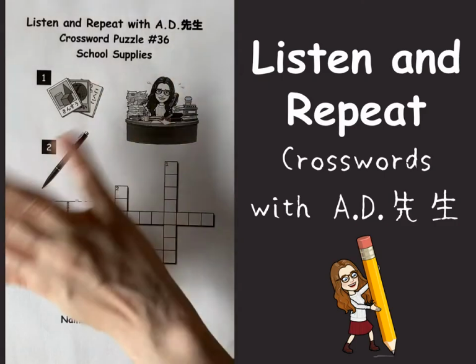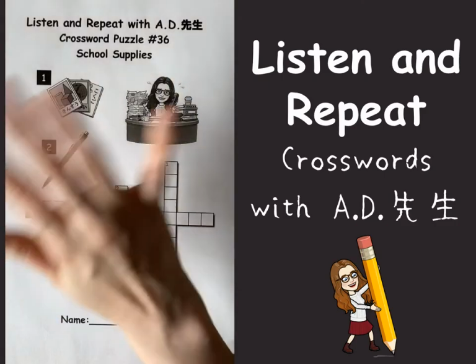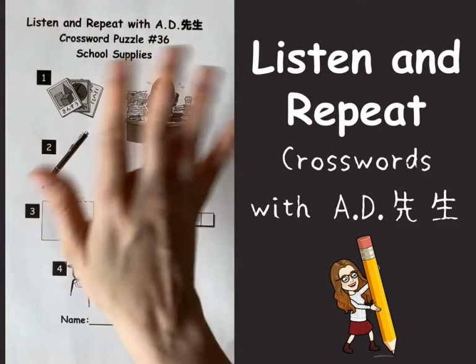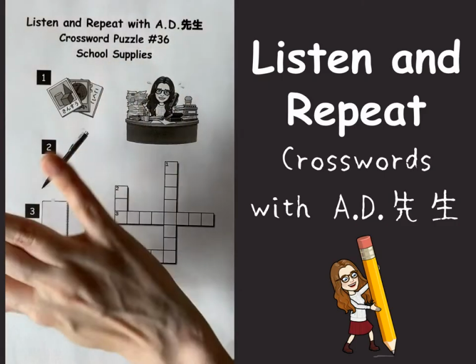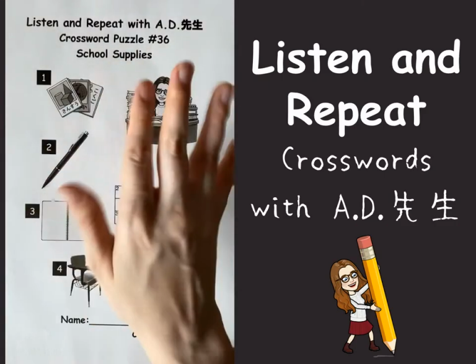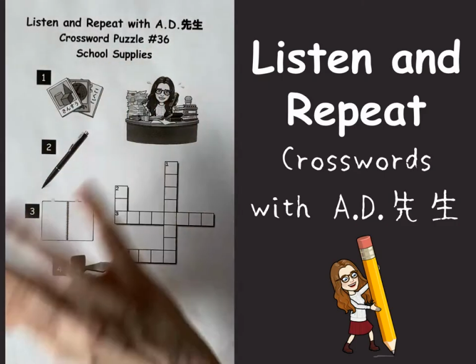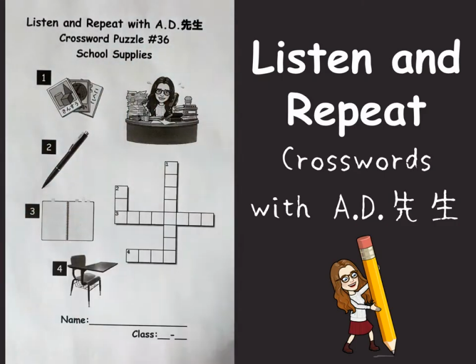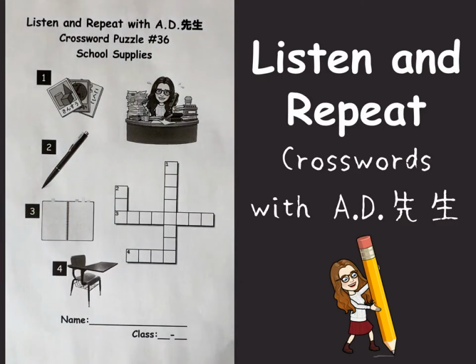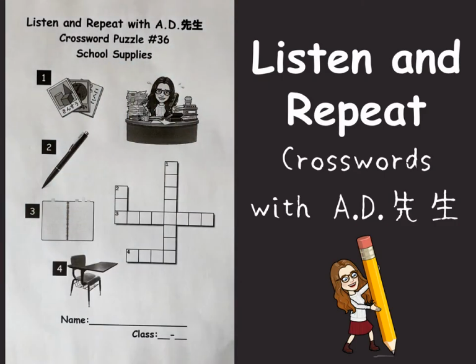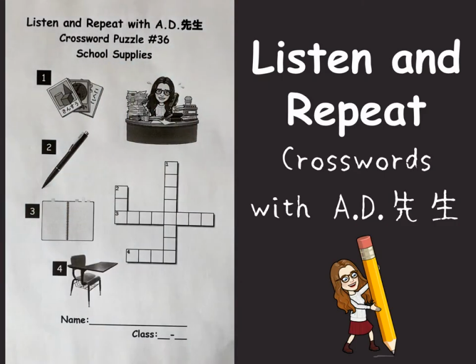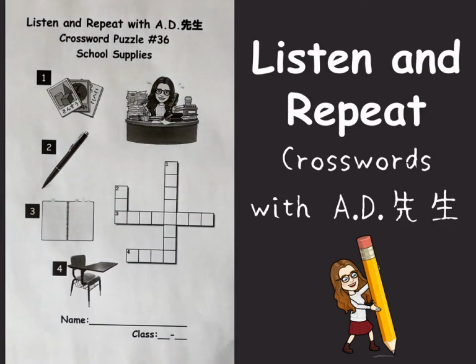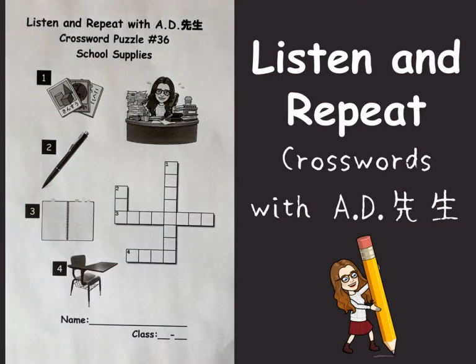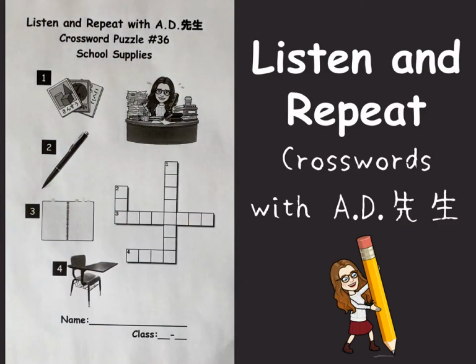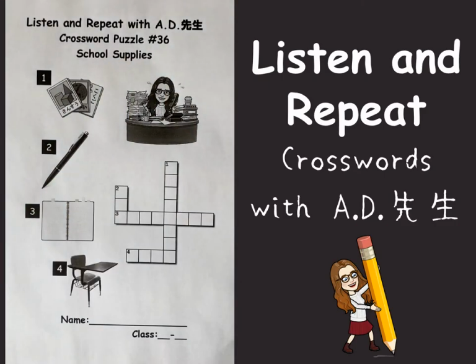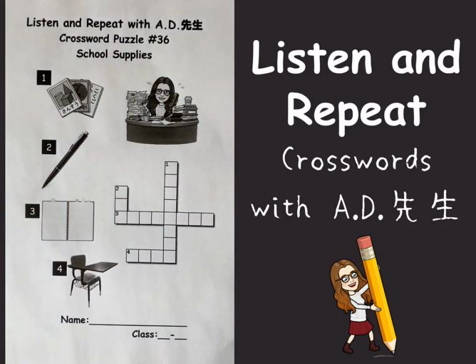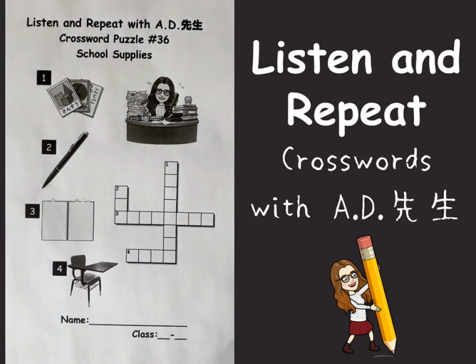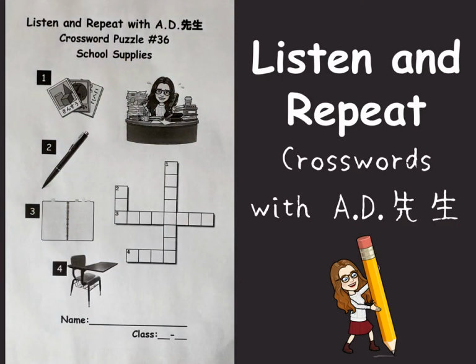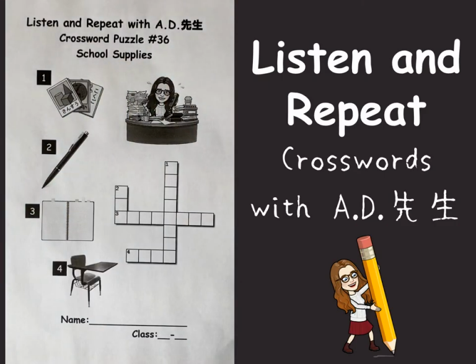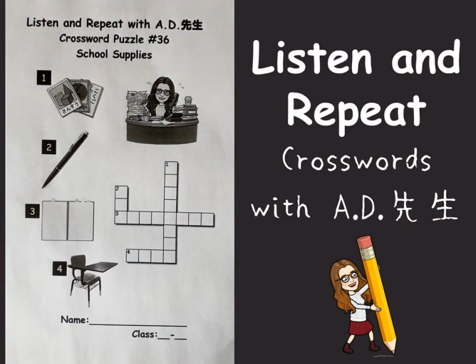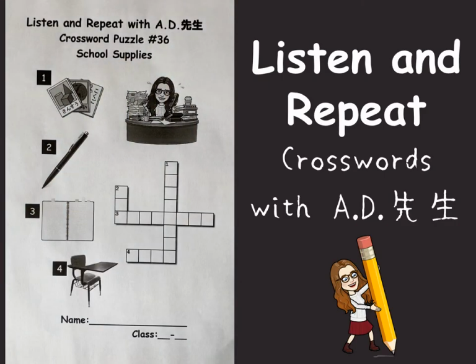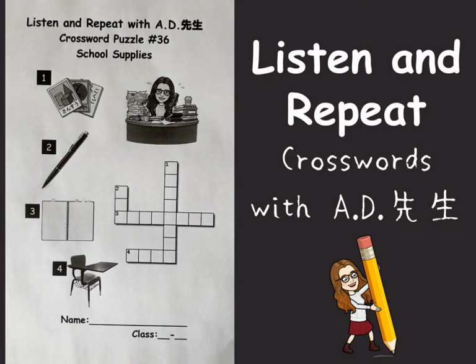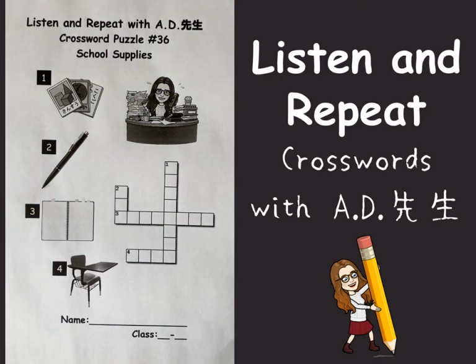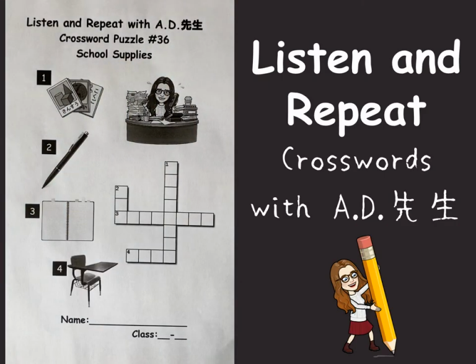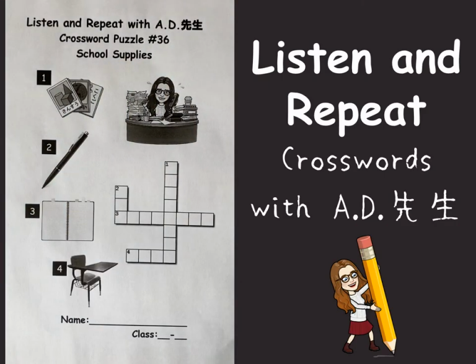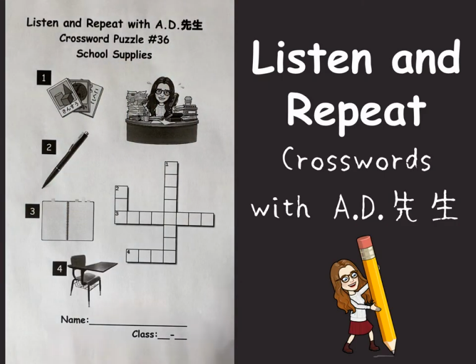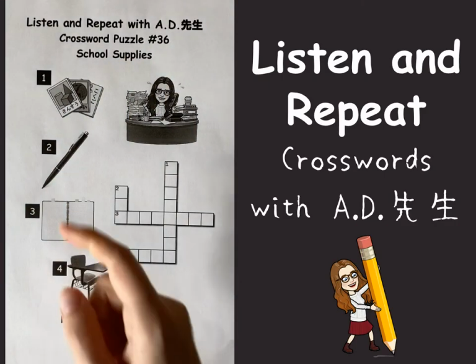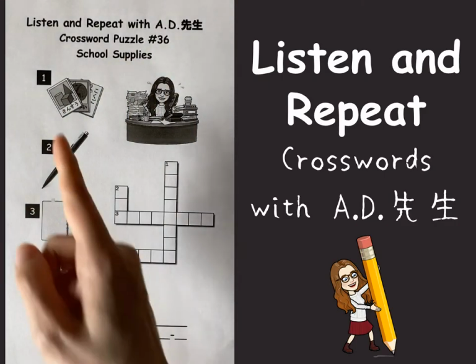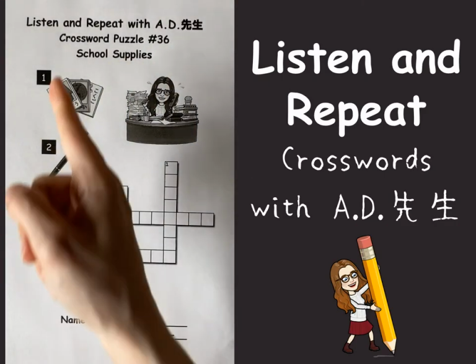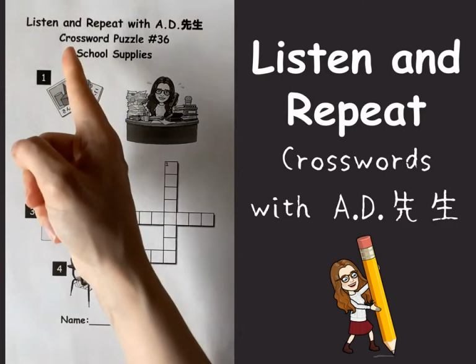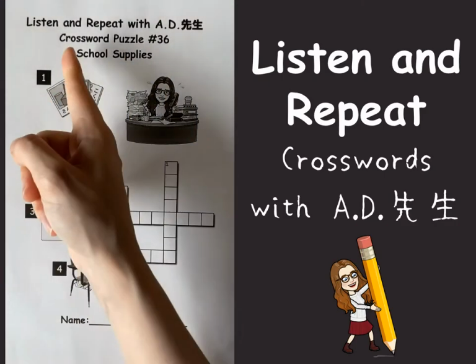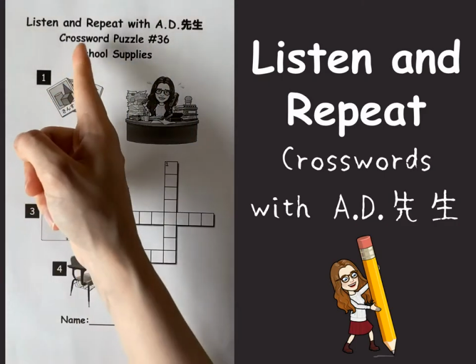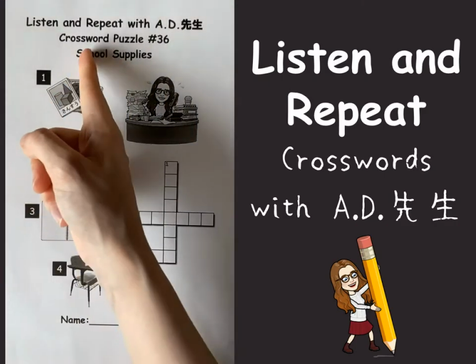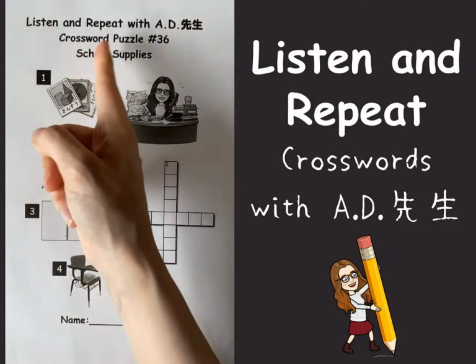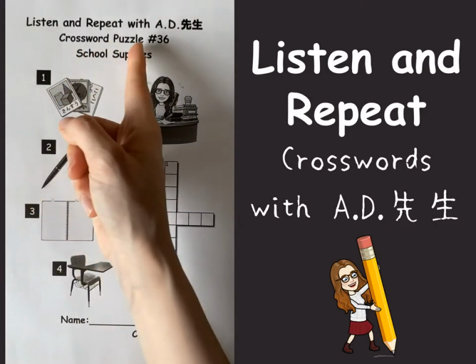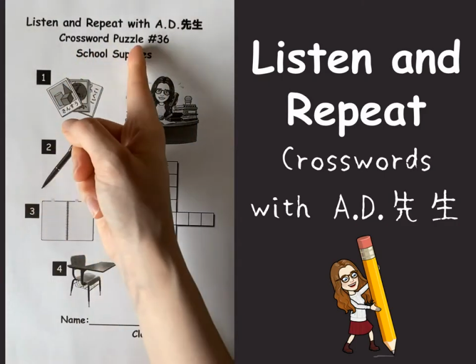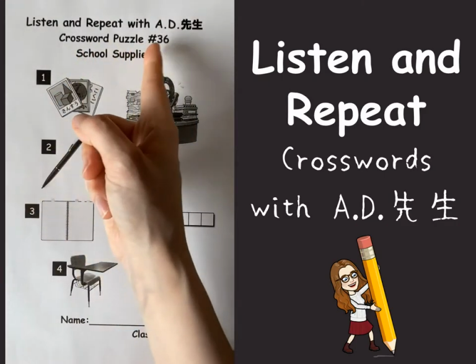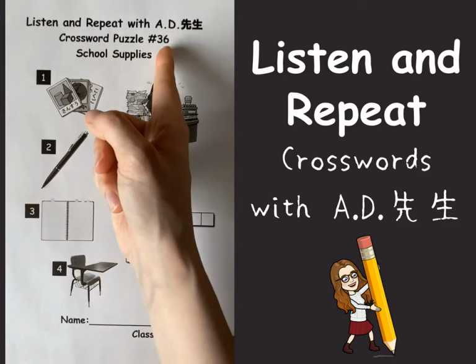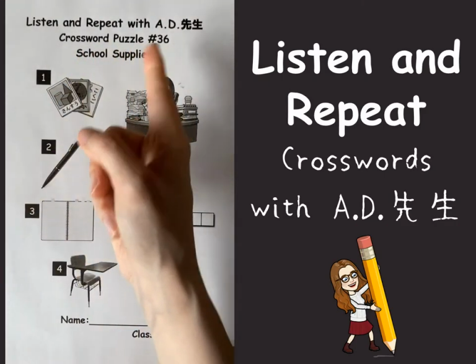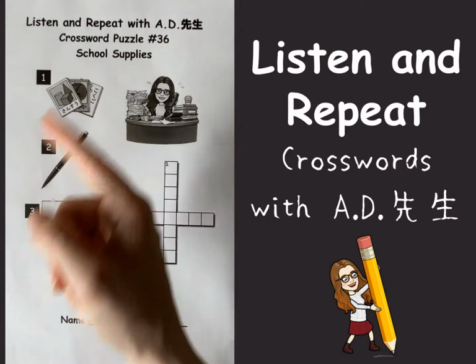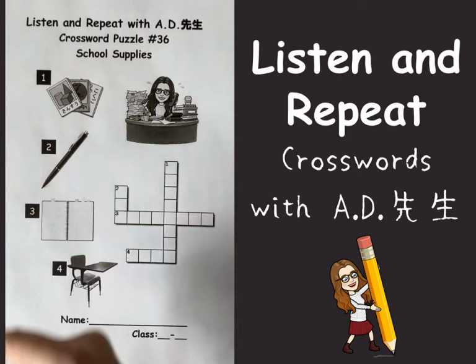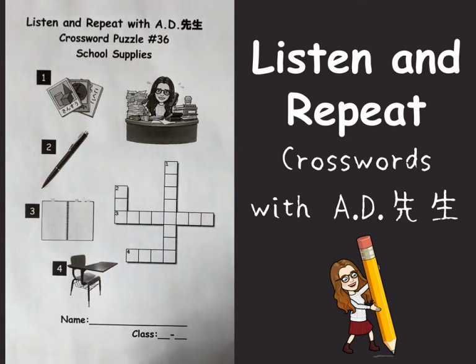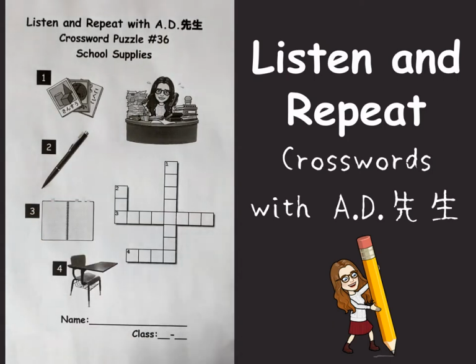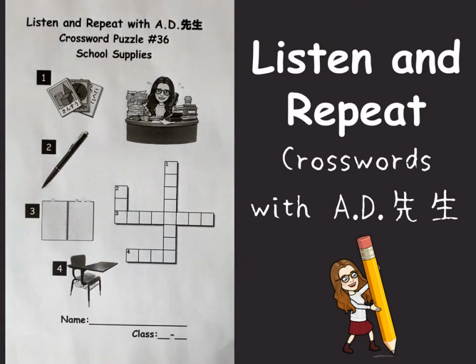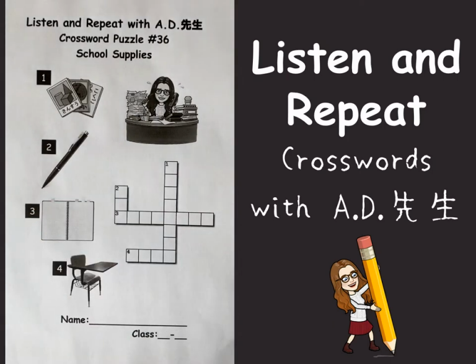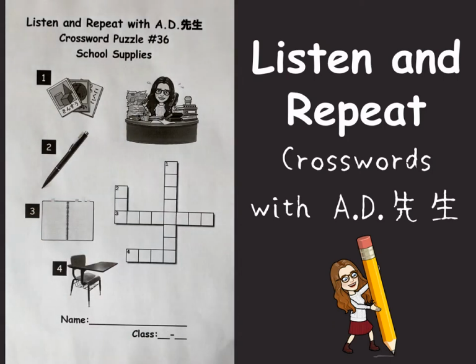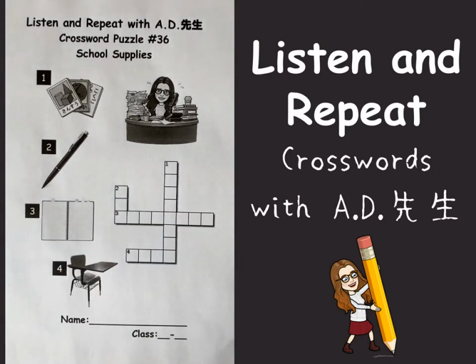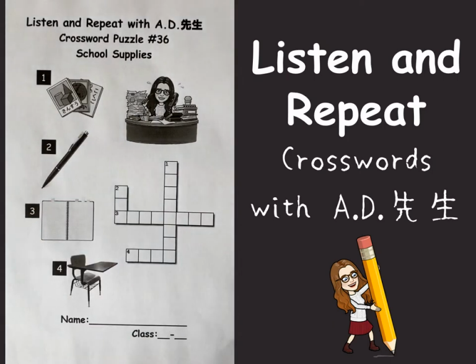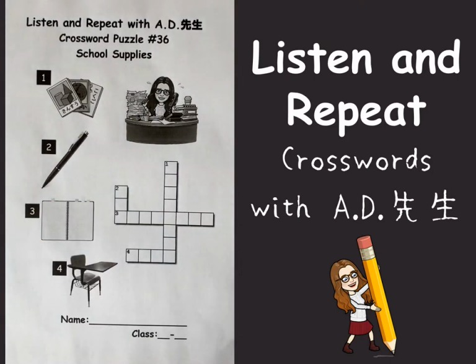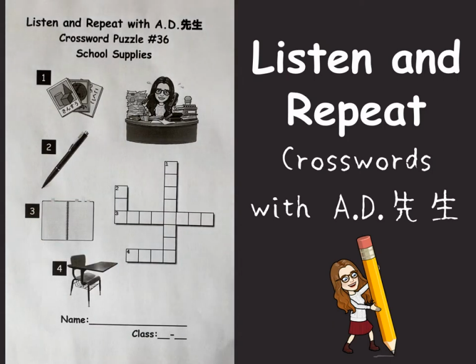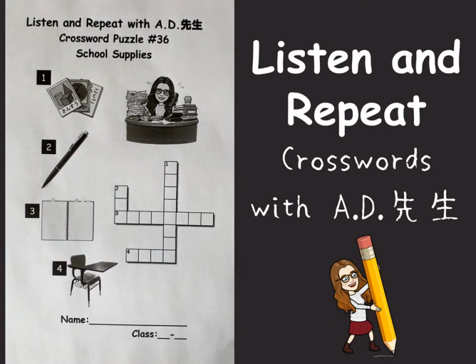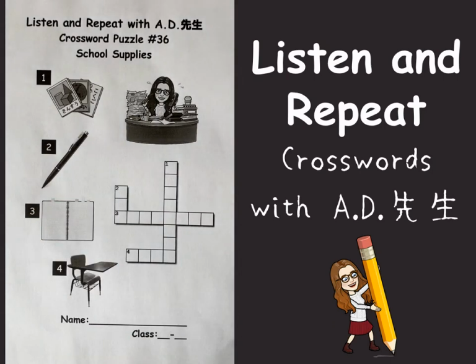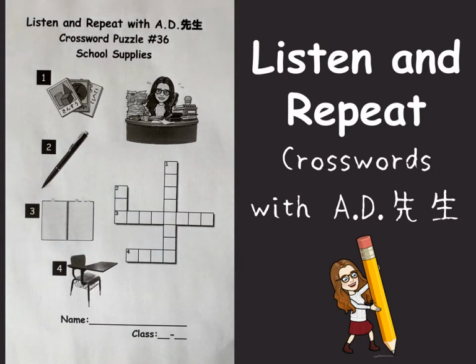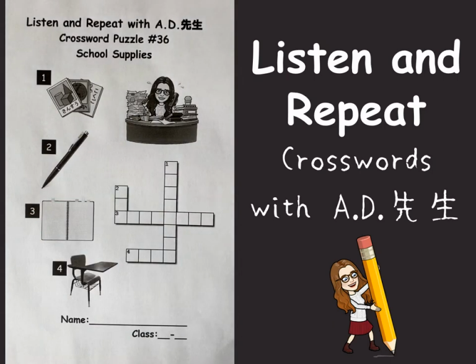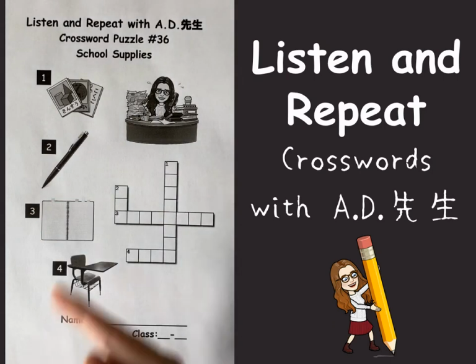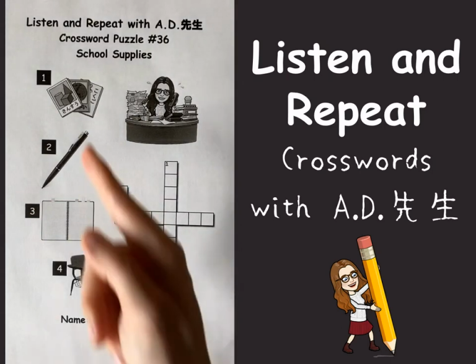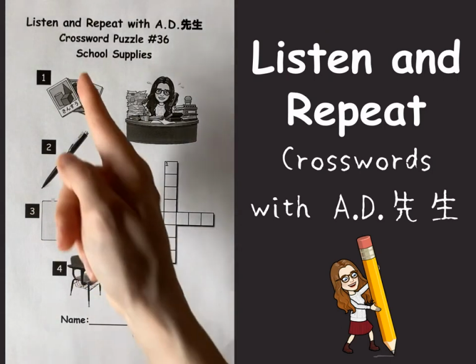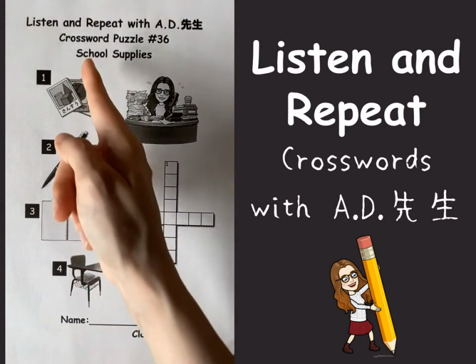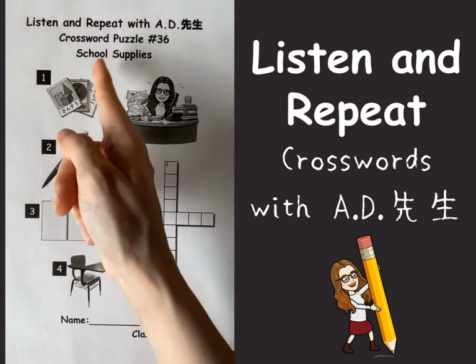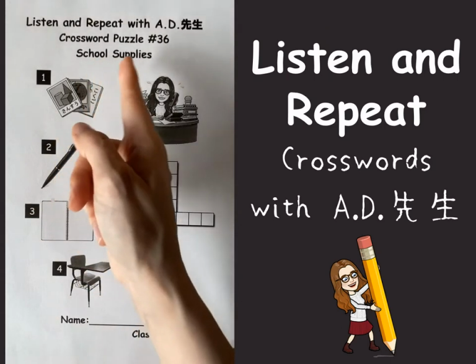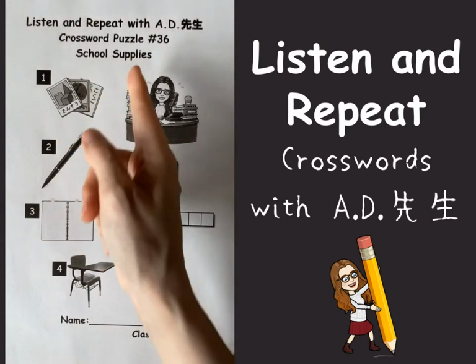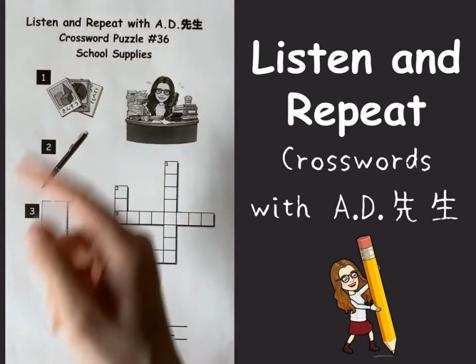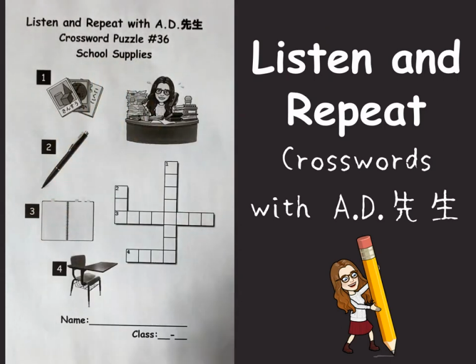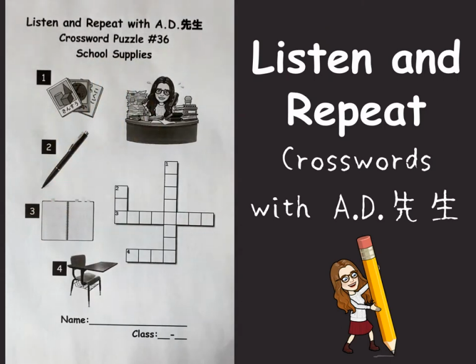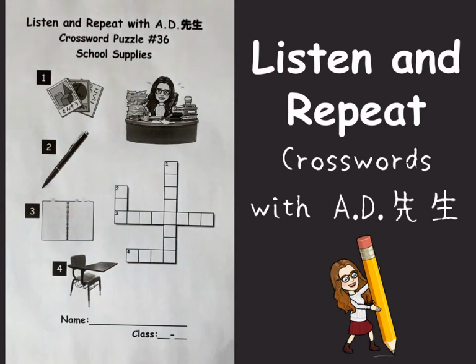Hello everyone, this is A.D. Let's look at crossword puzzle number 36. It's about school supplies.